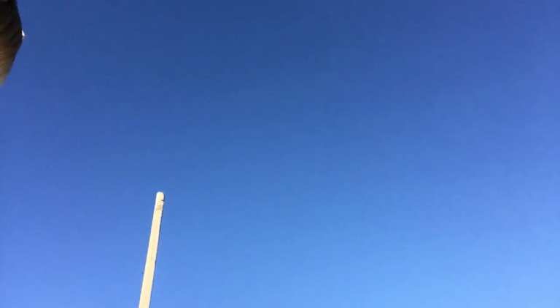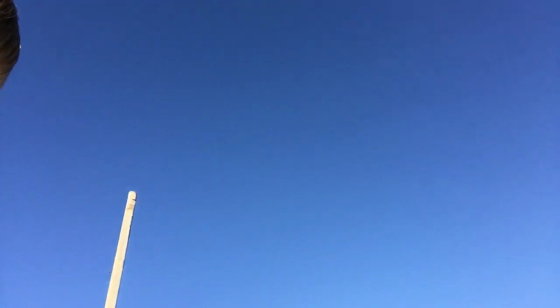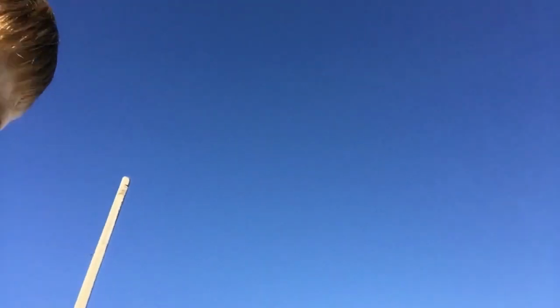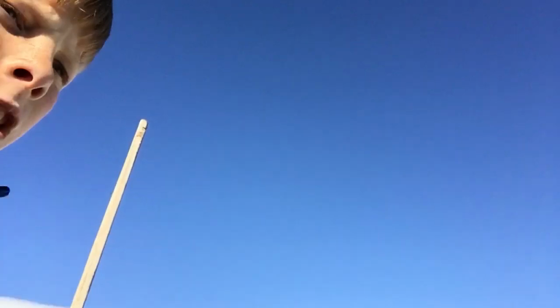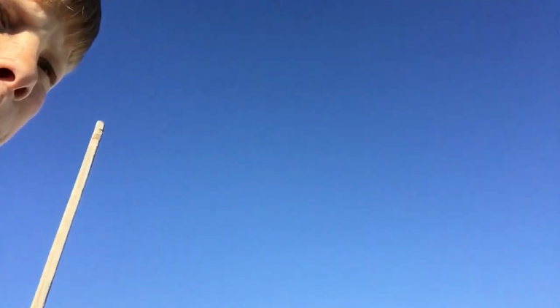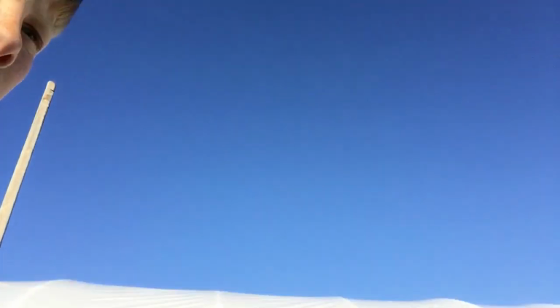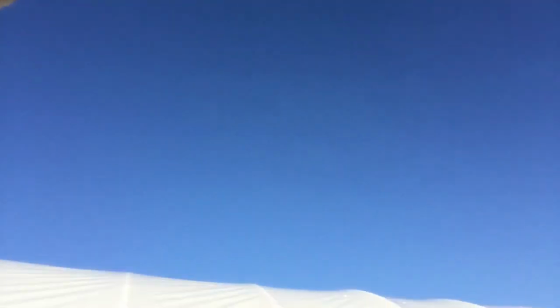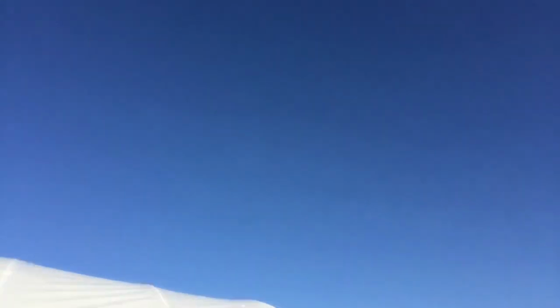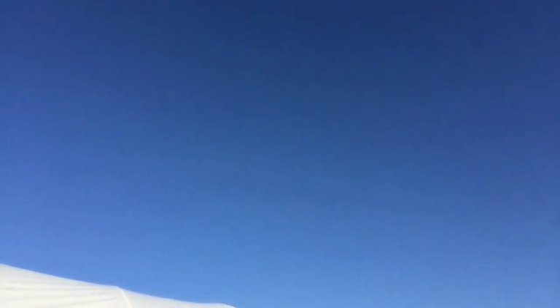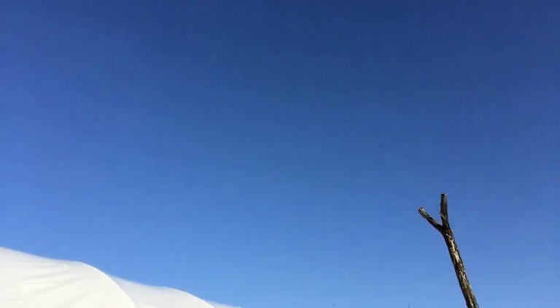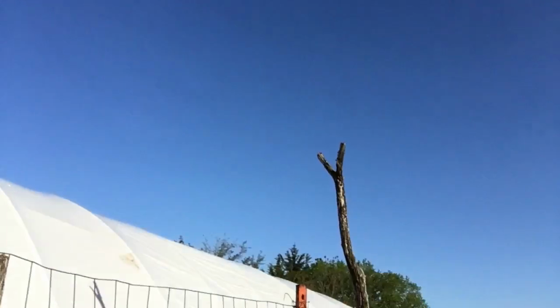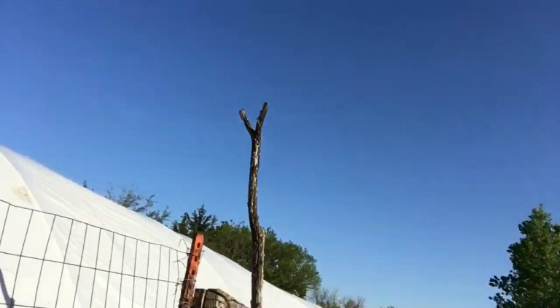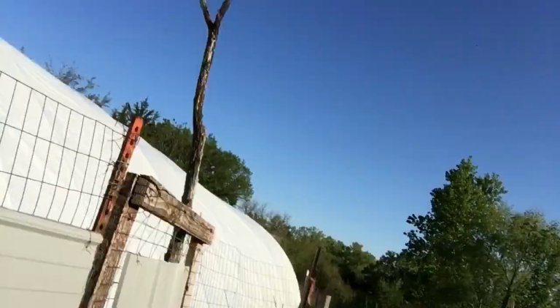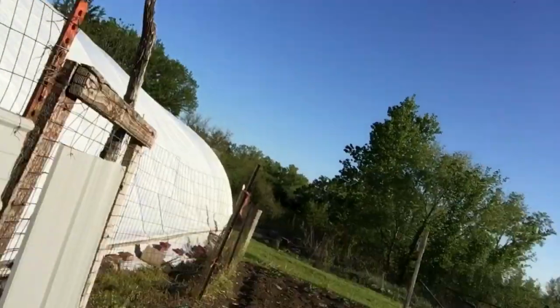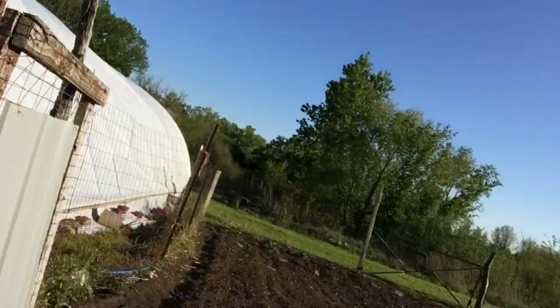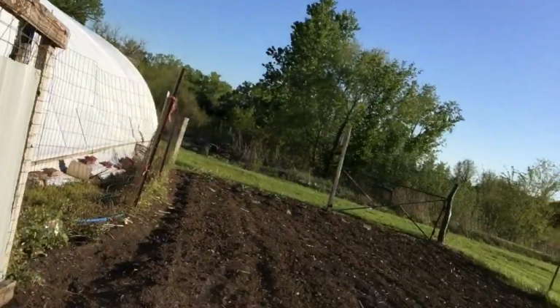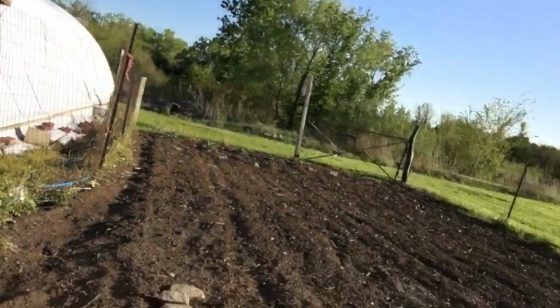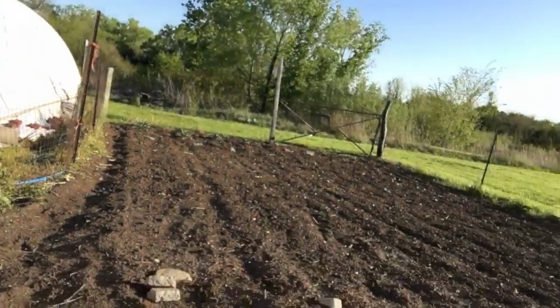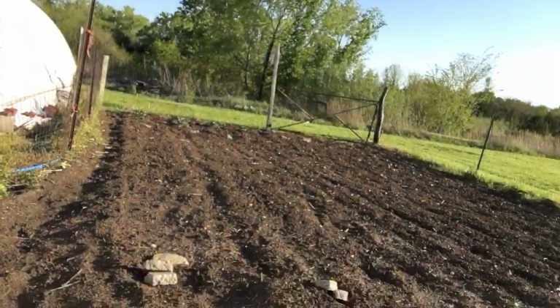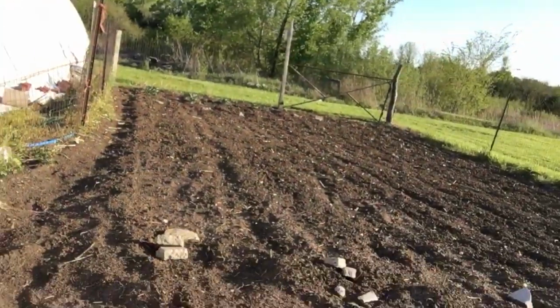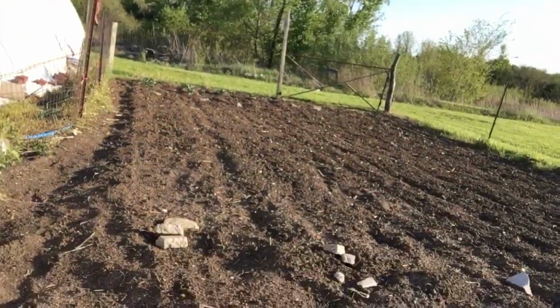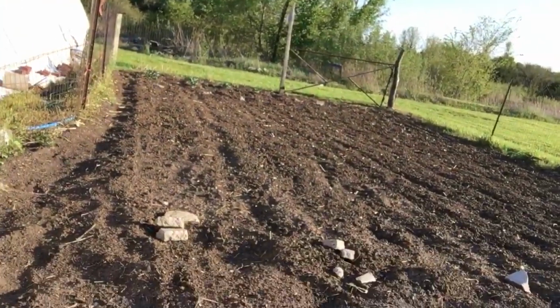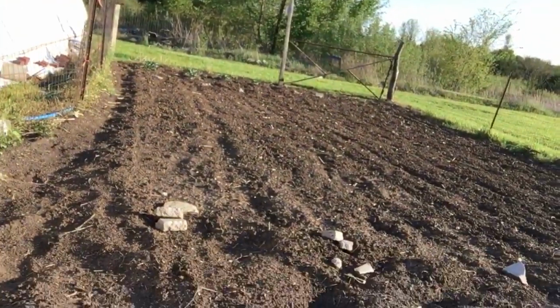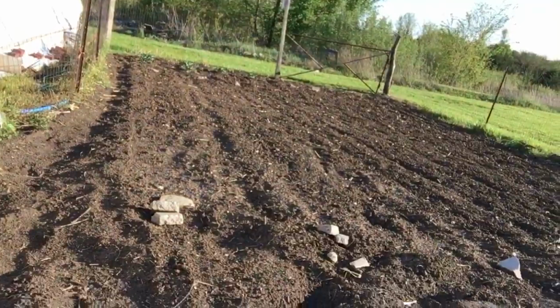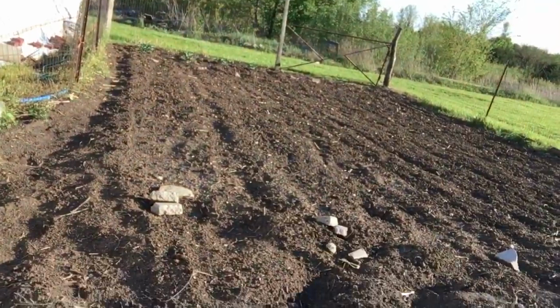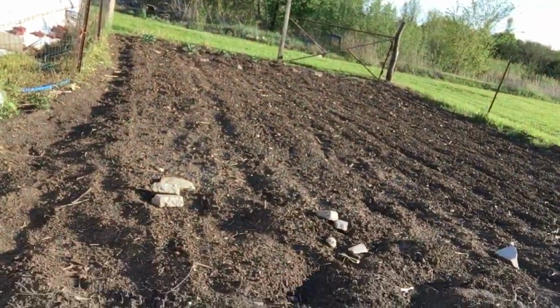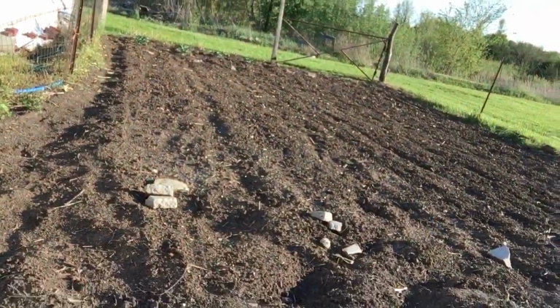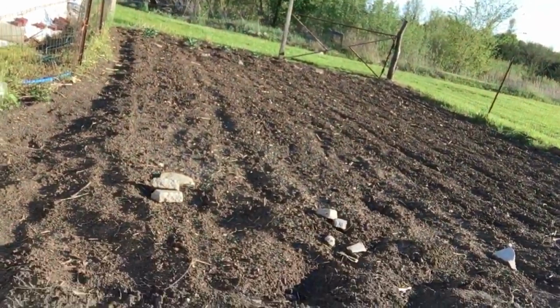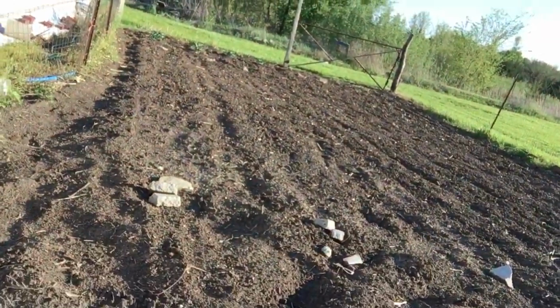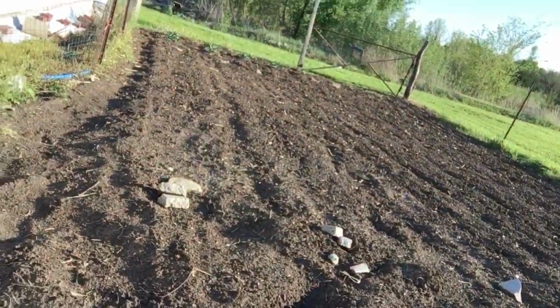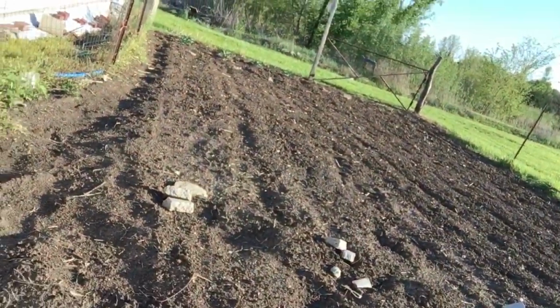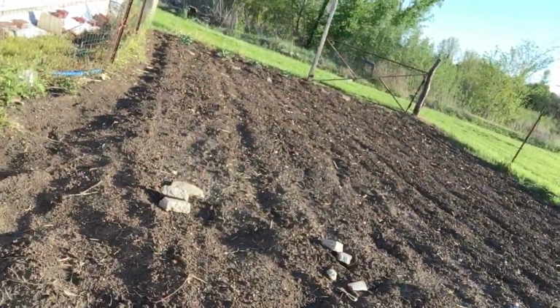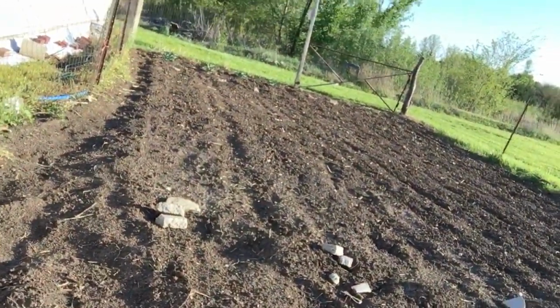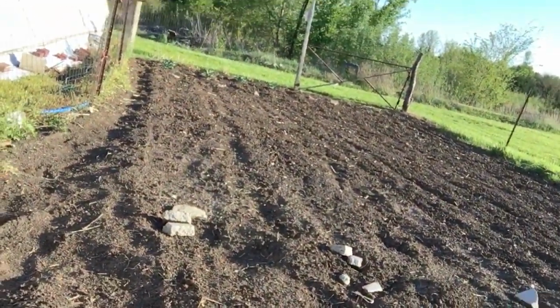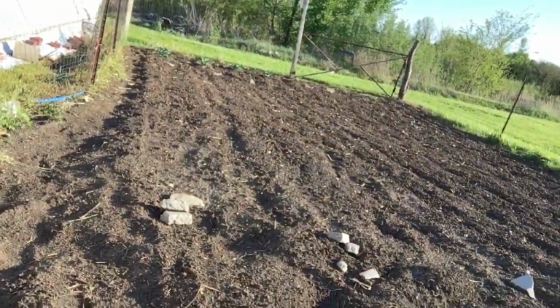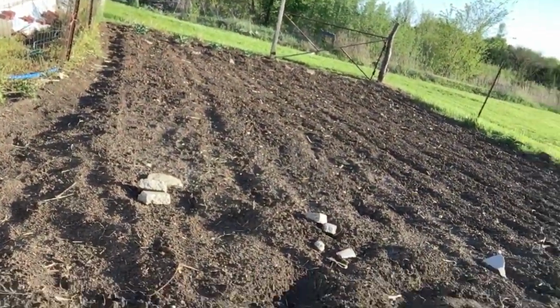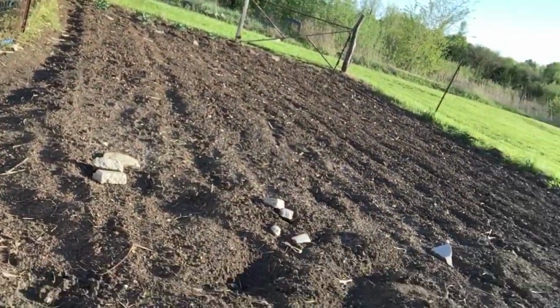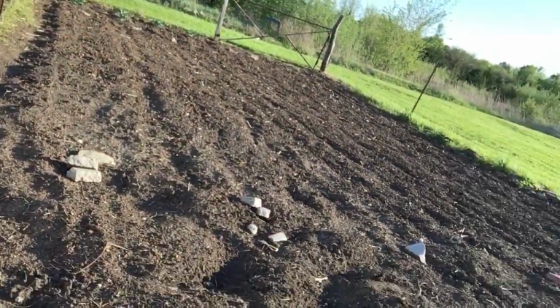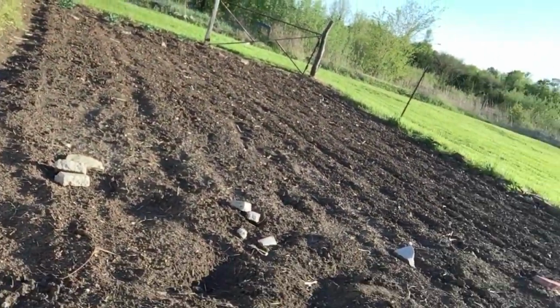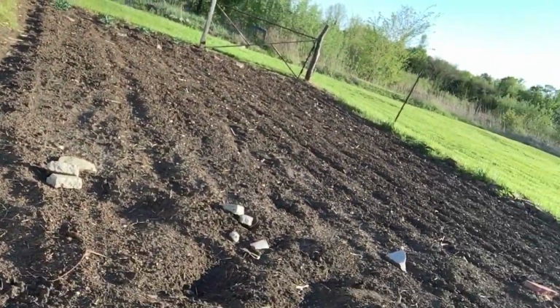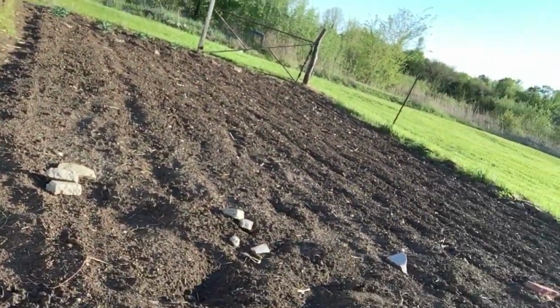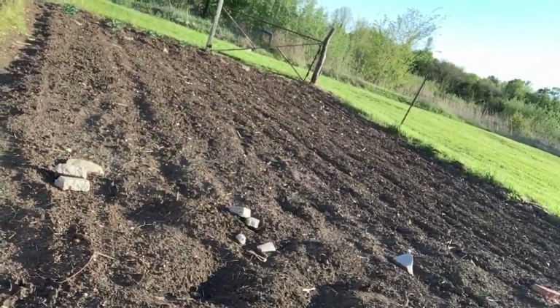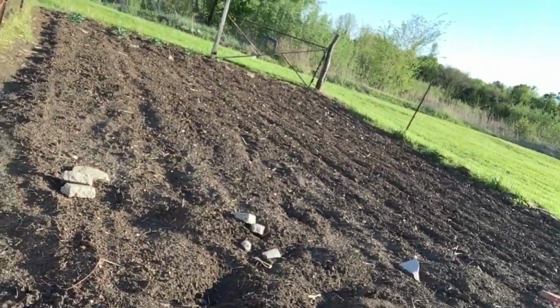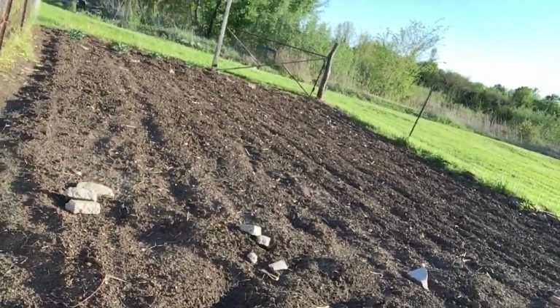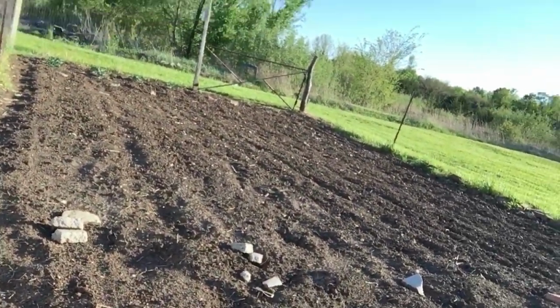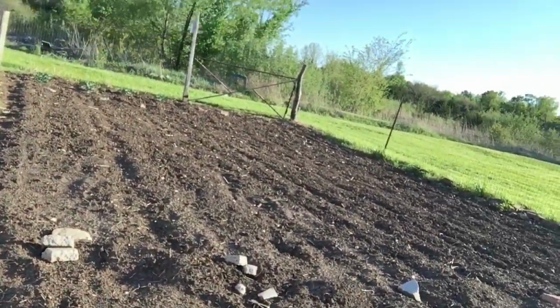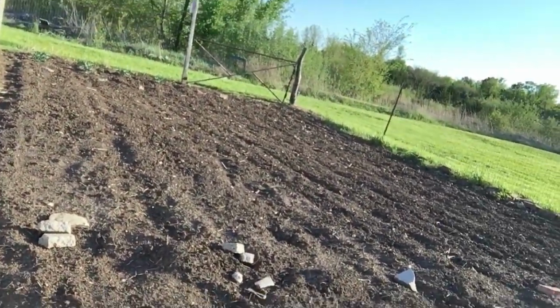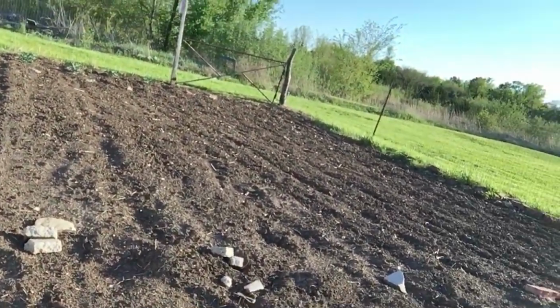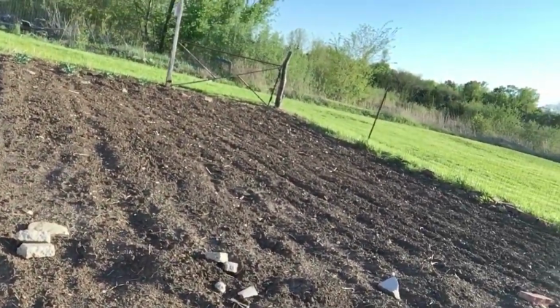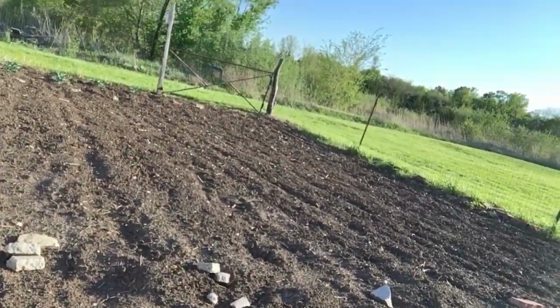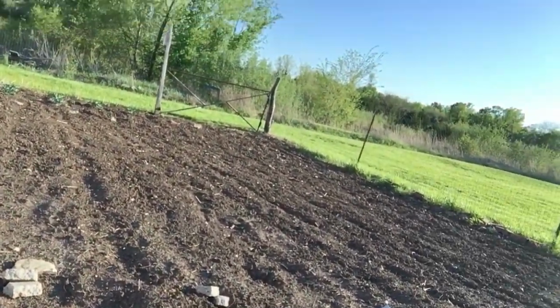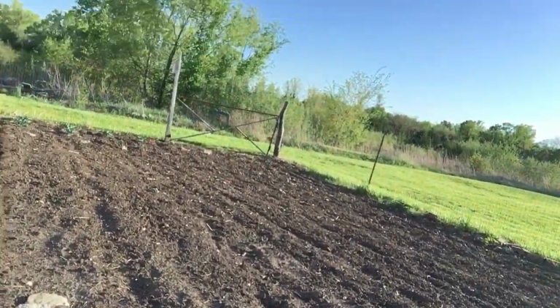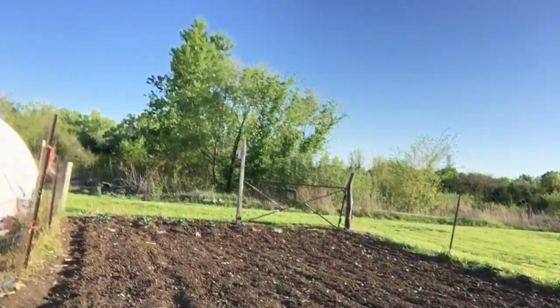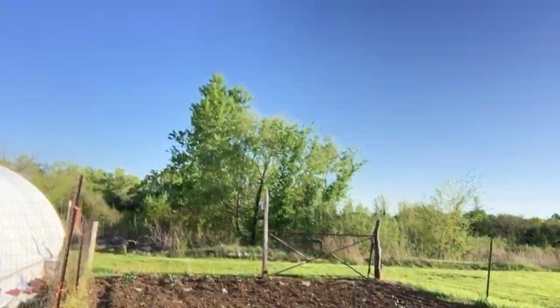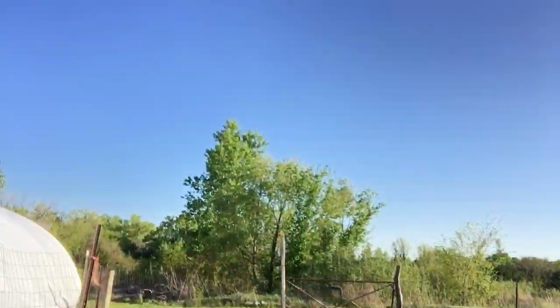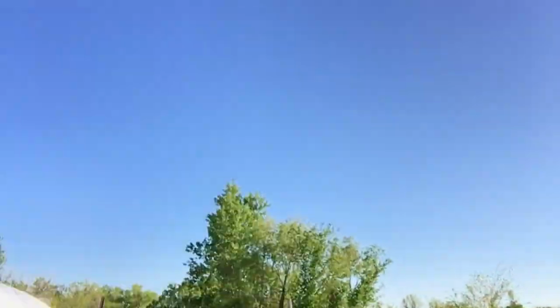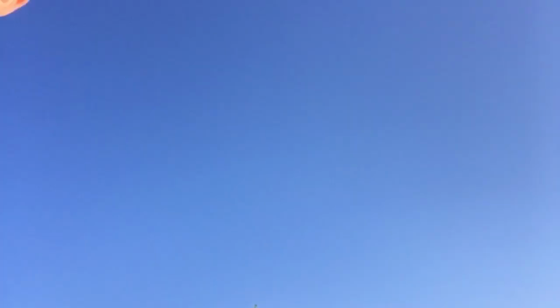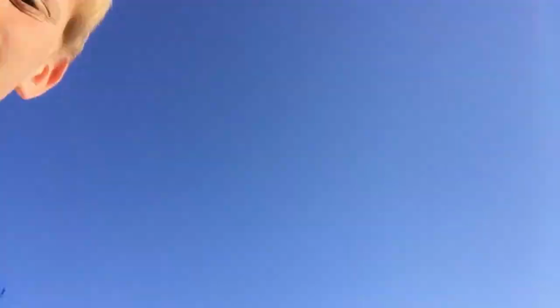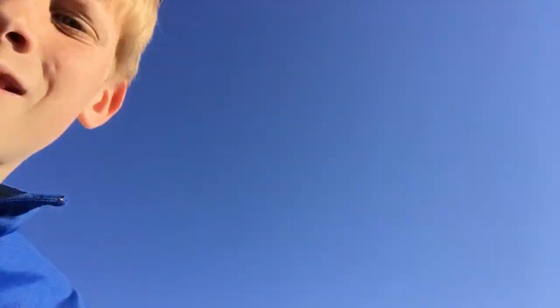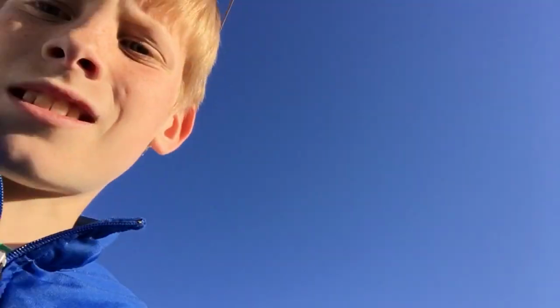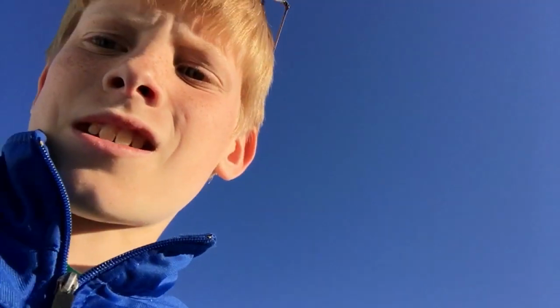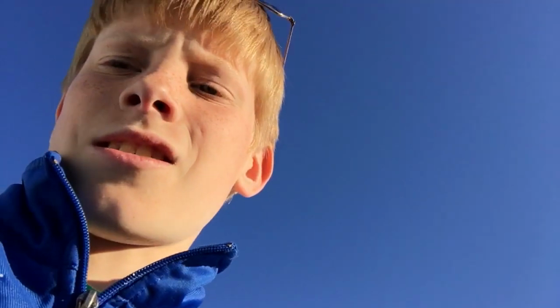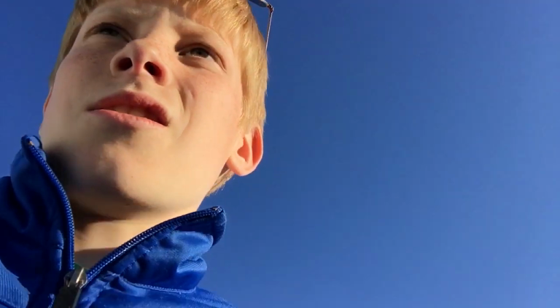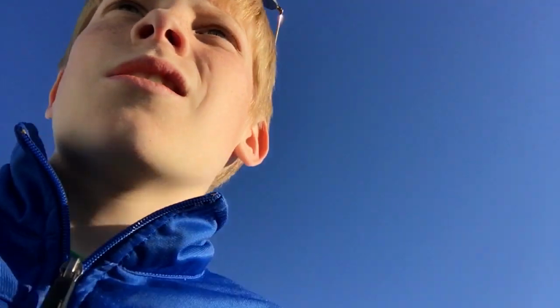but on our rows where the bricks are, that marks the rows of corn.